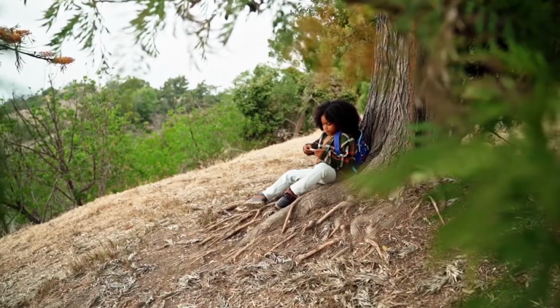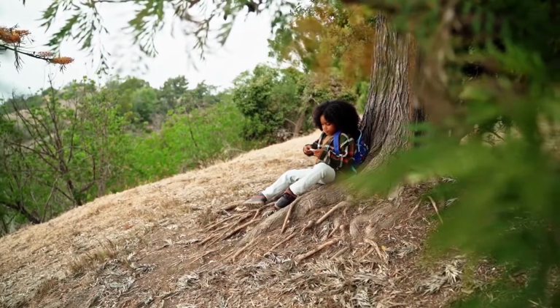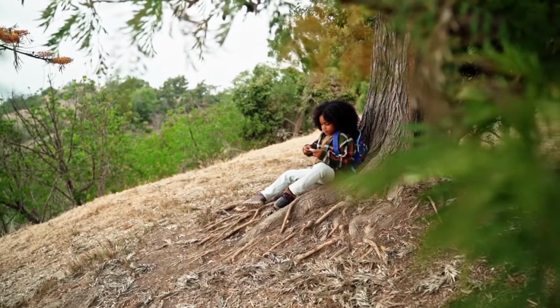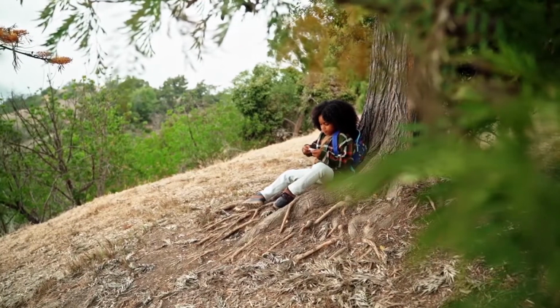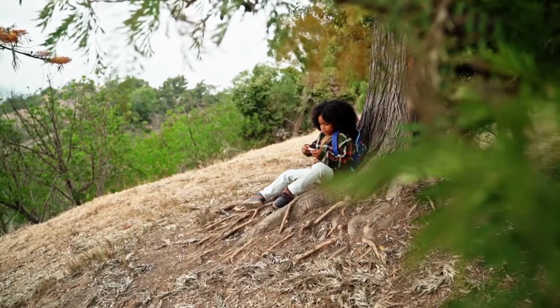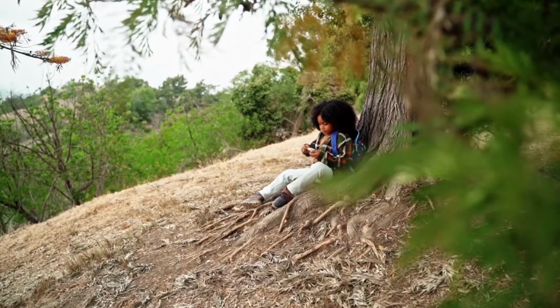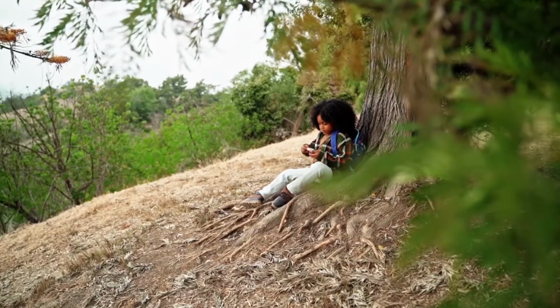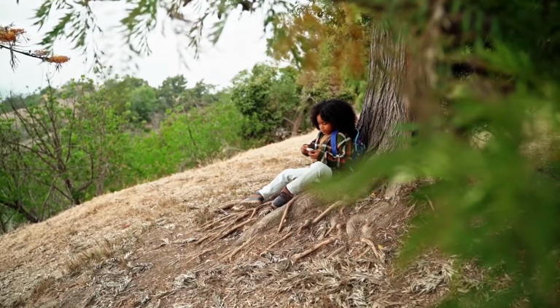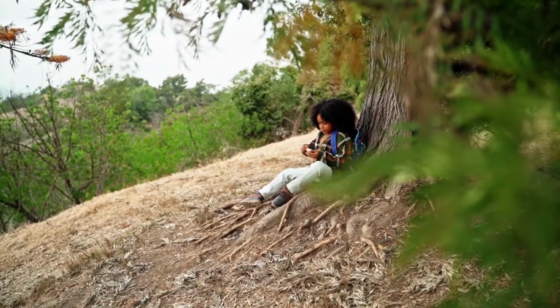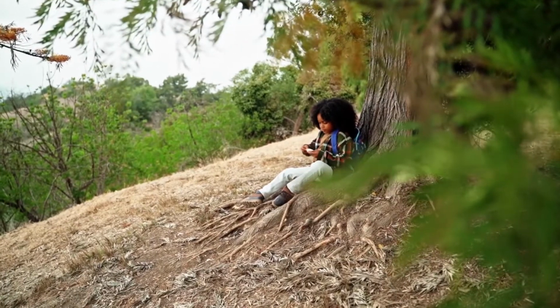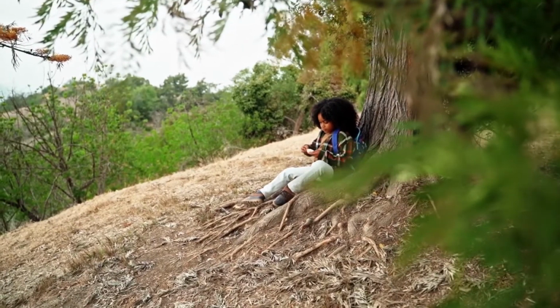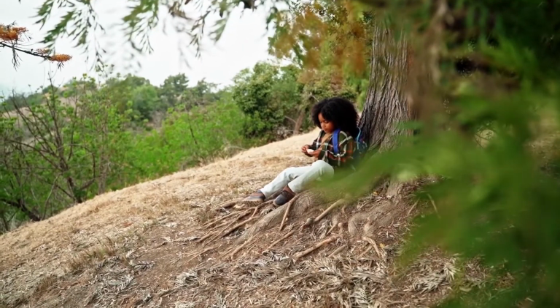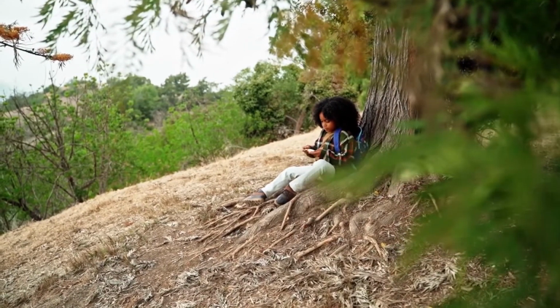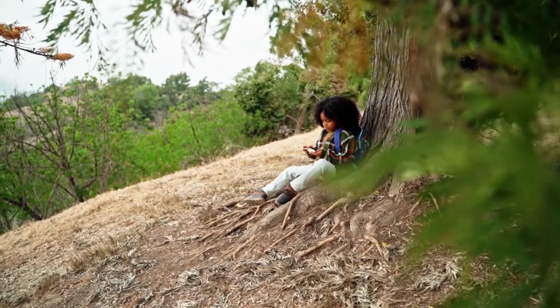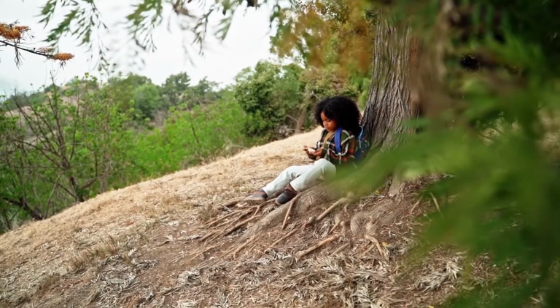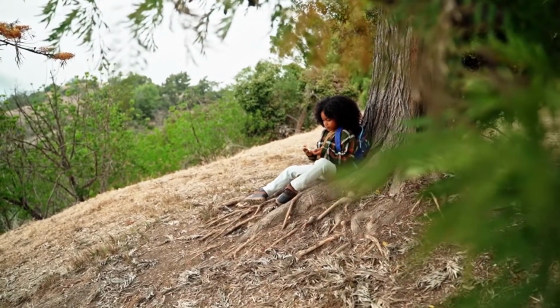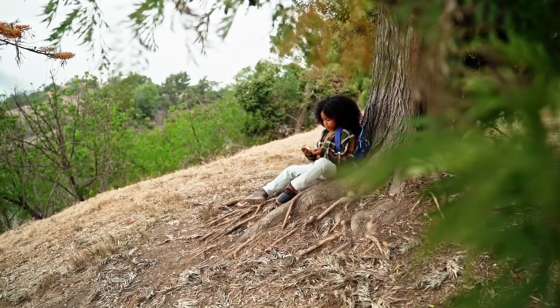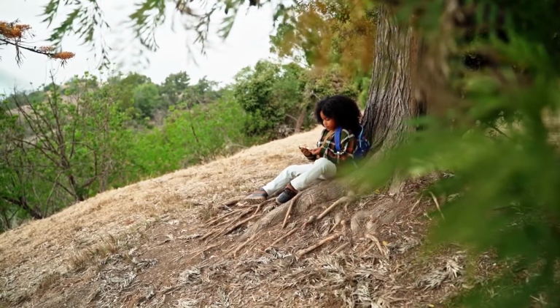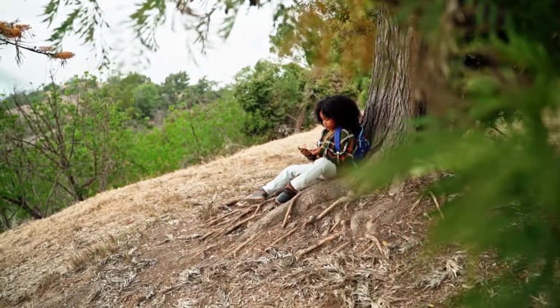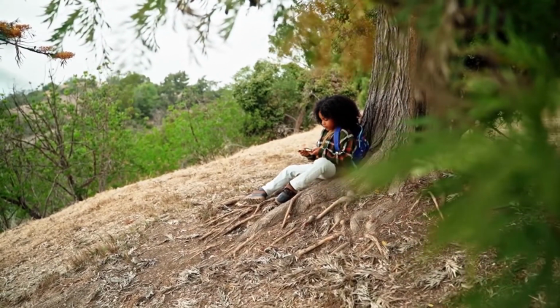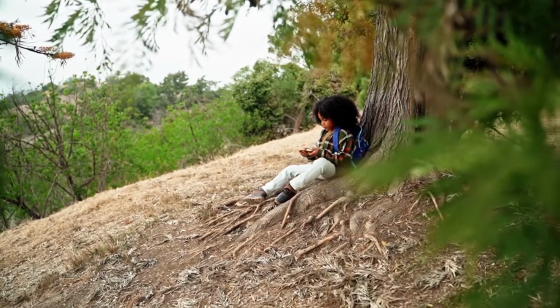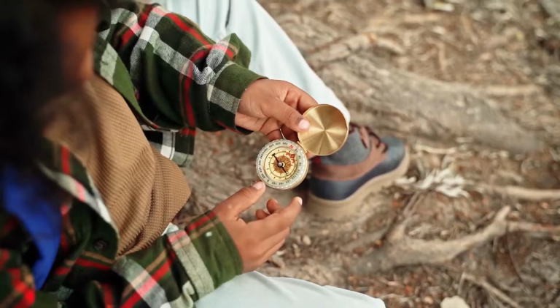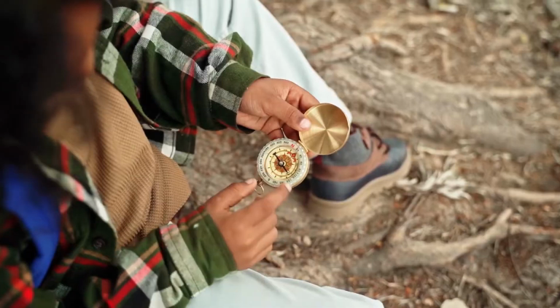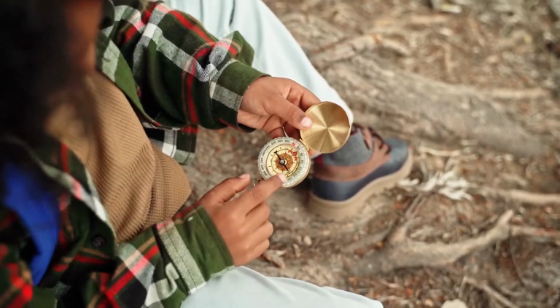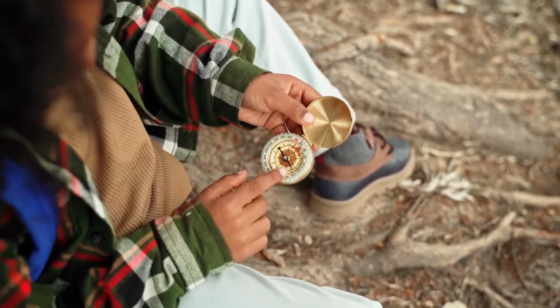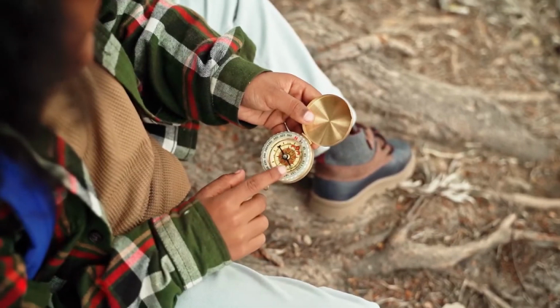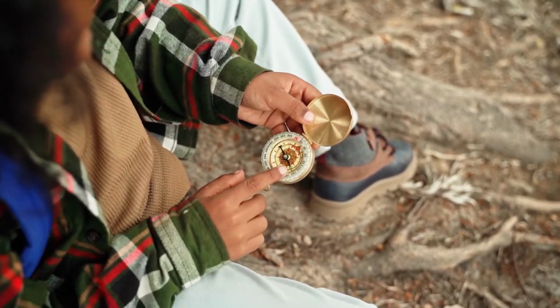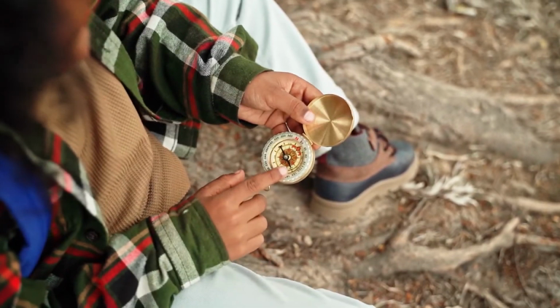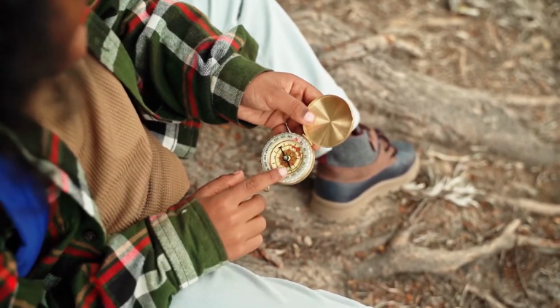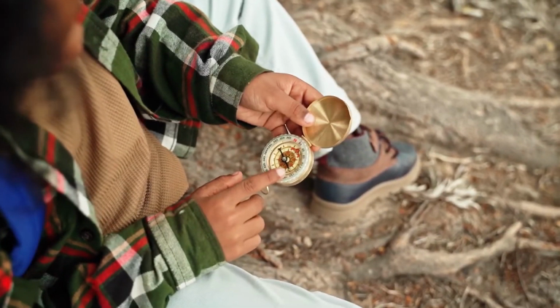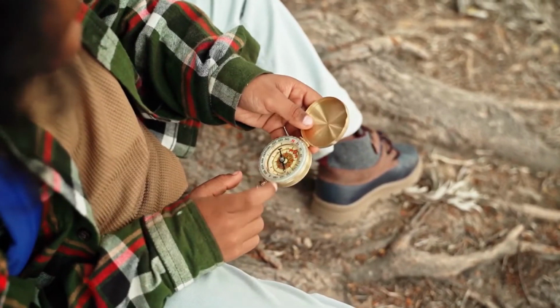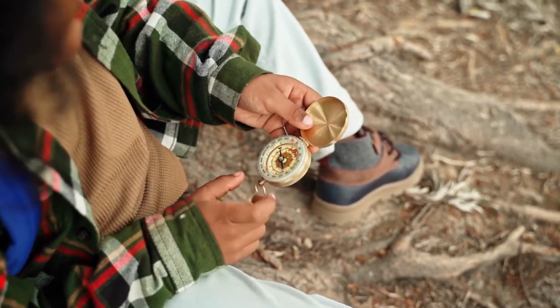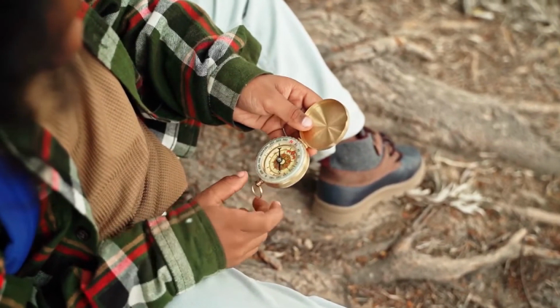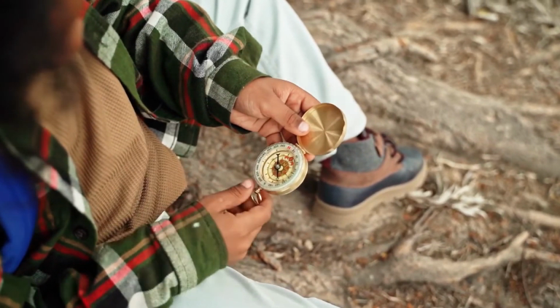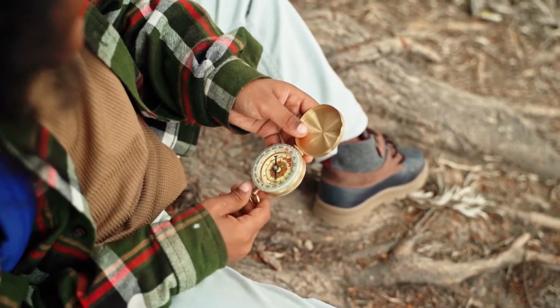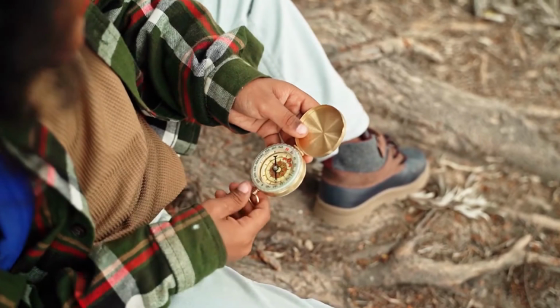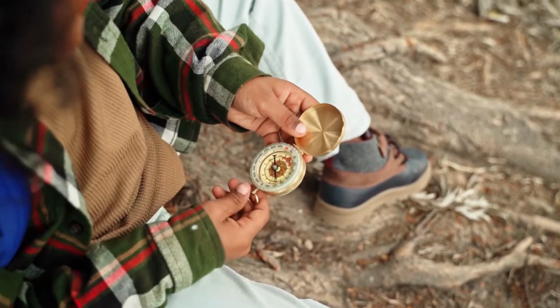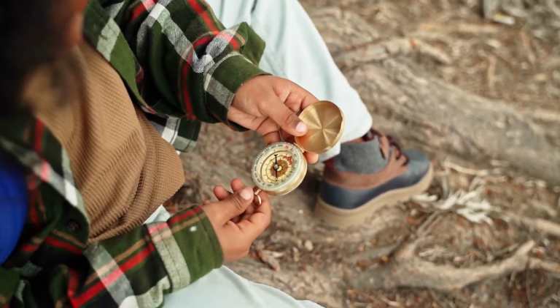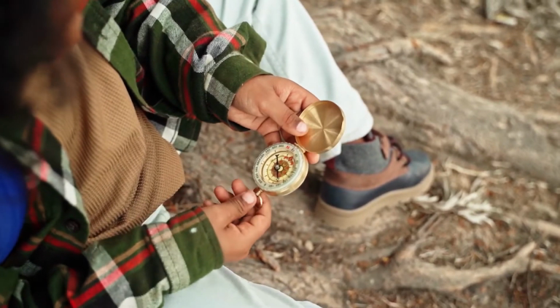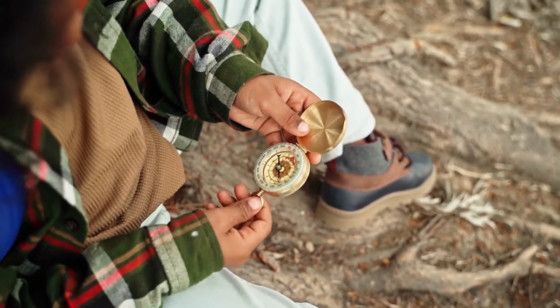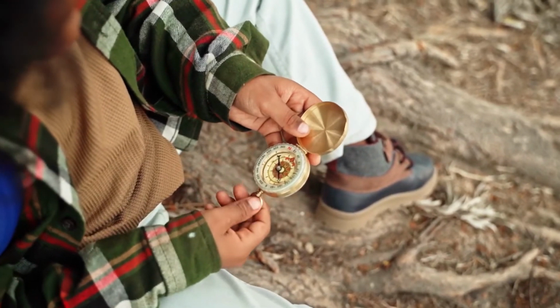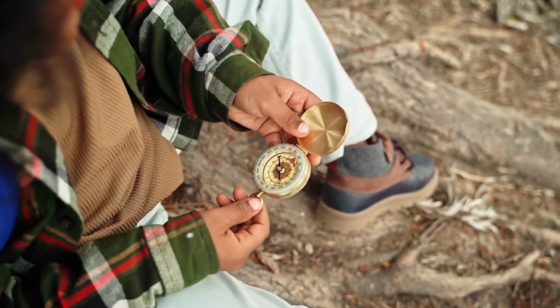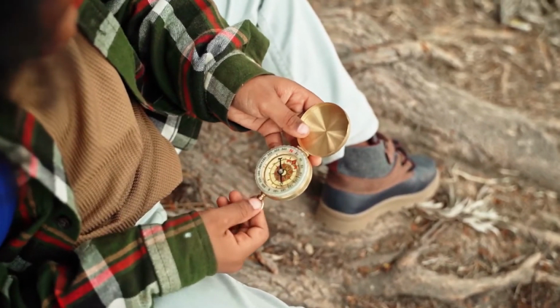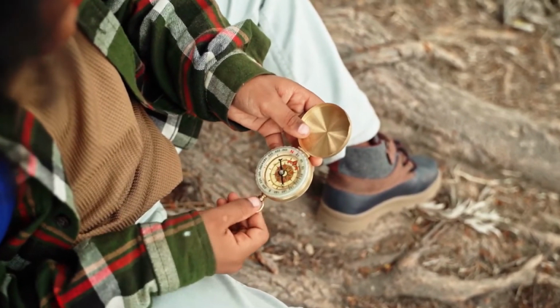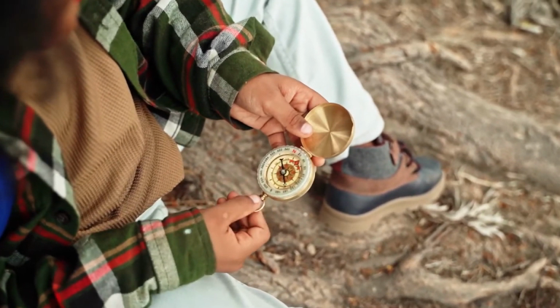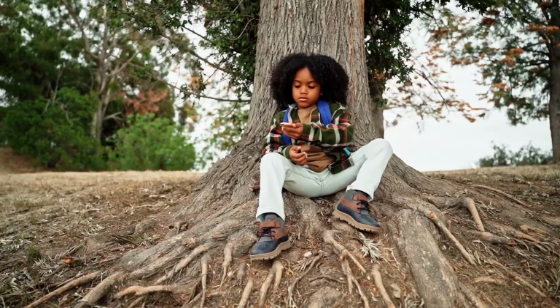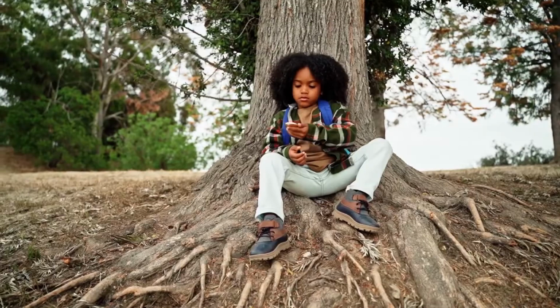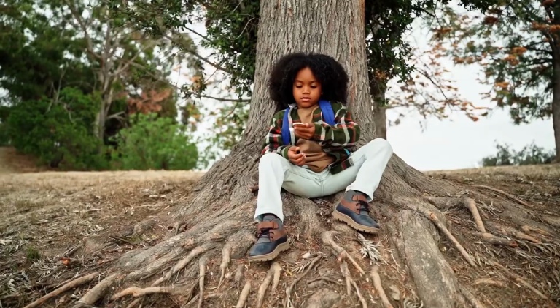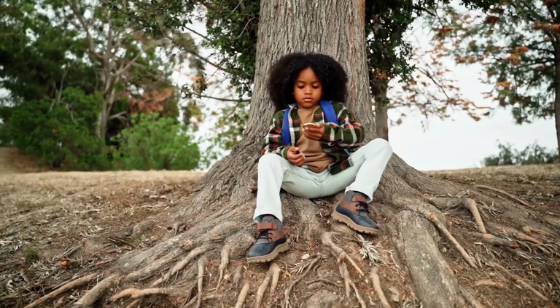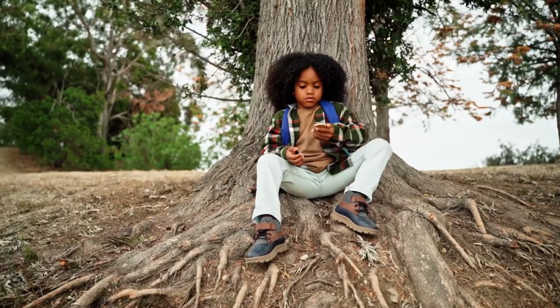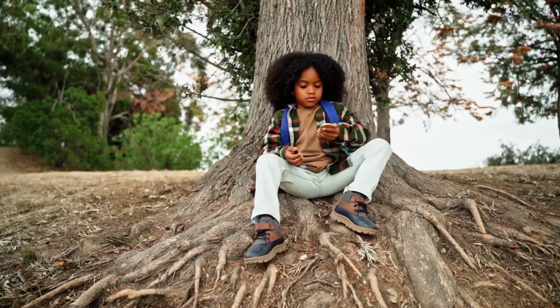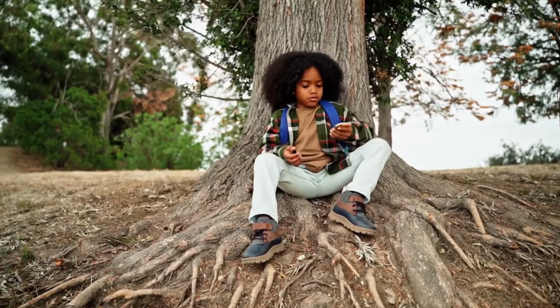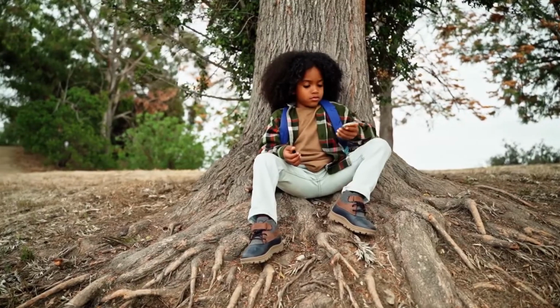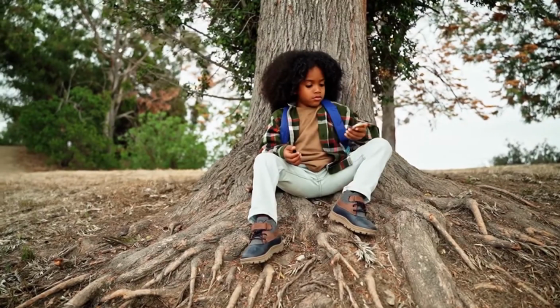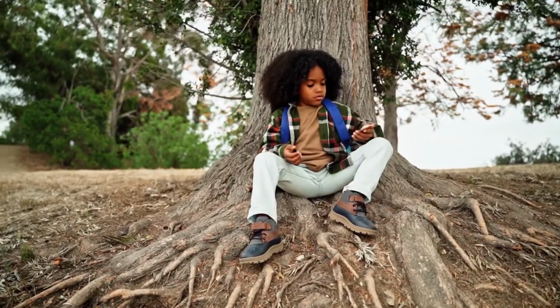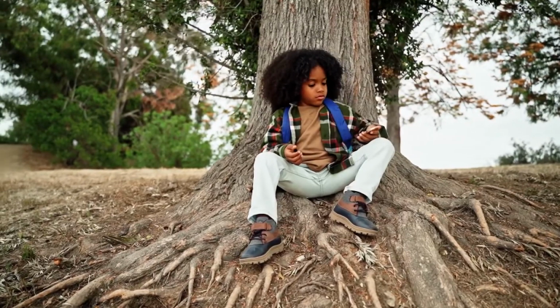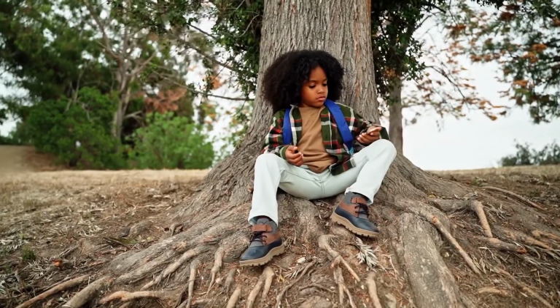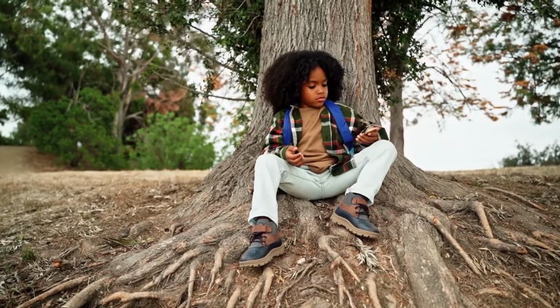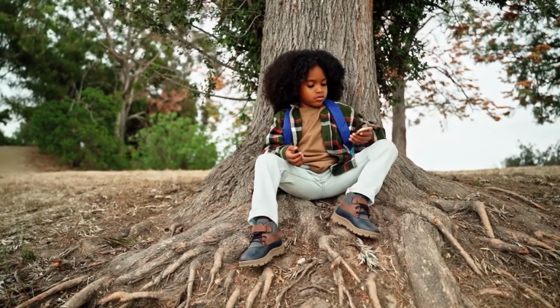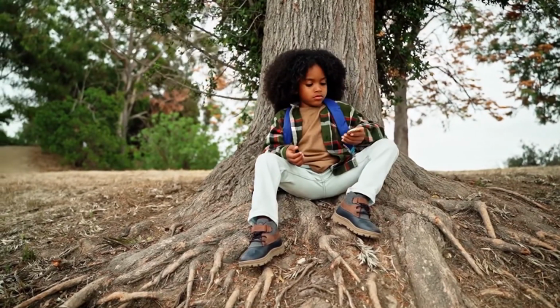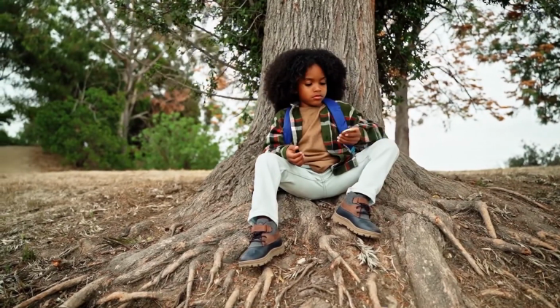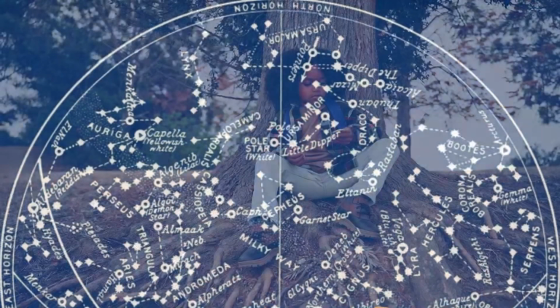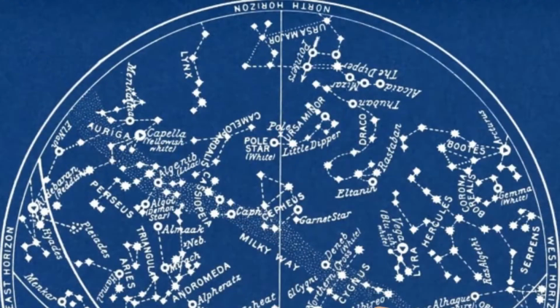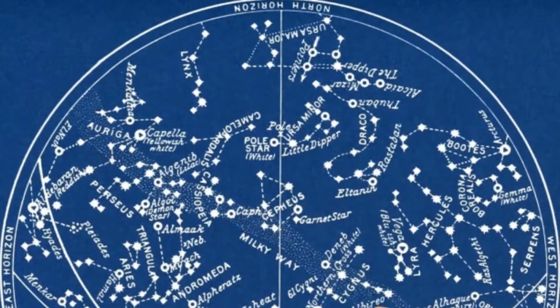Next, figure out what direction you're facing. There are a lot of ways to do this. You can use a compass or a compass app on your phone.